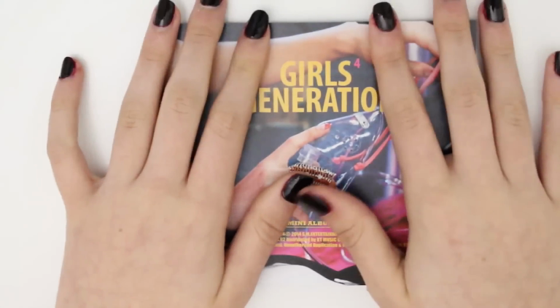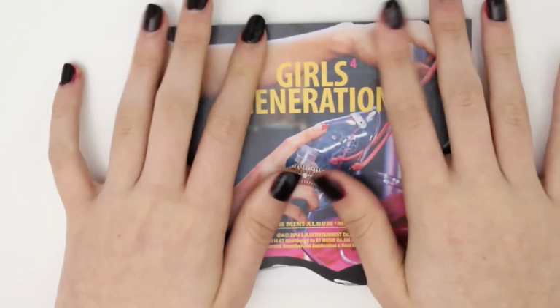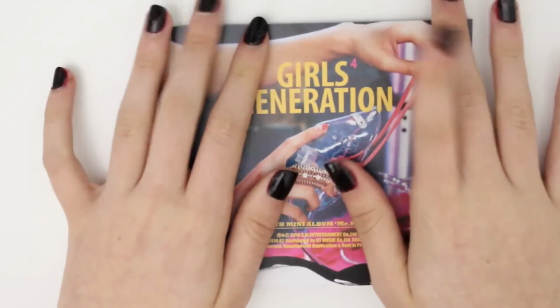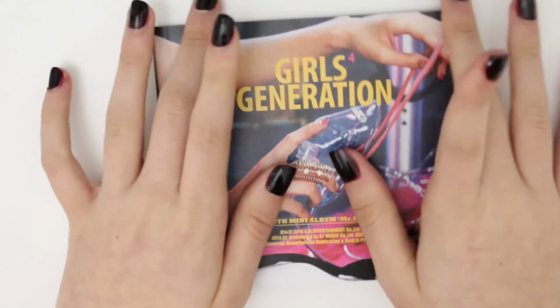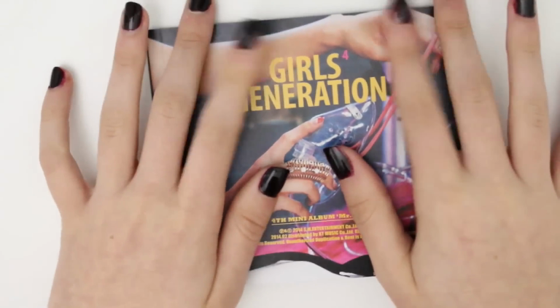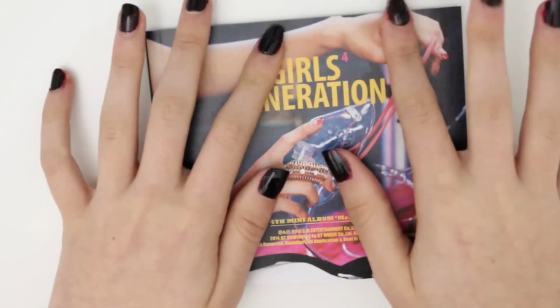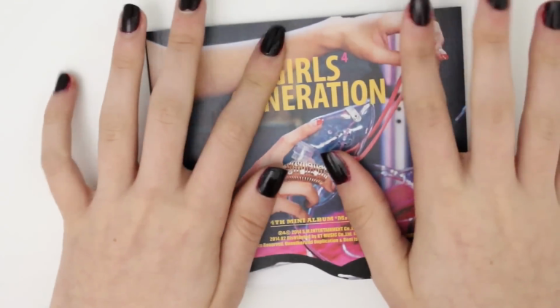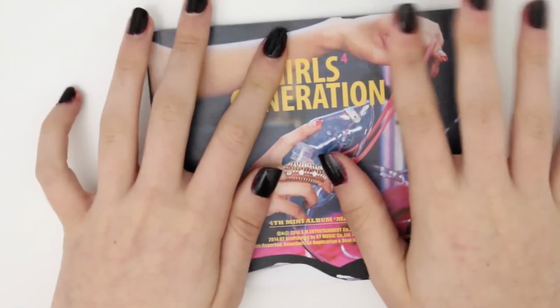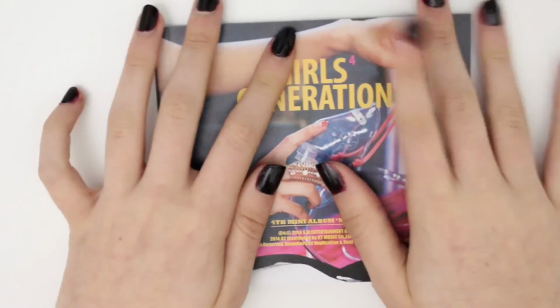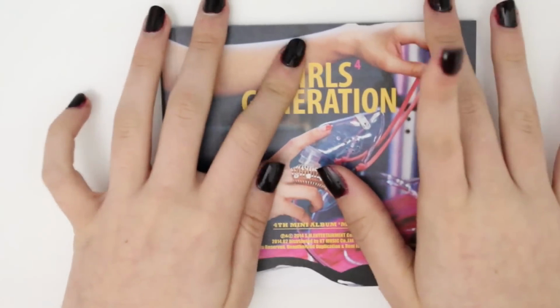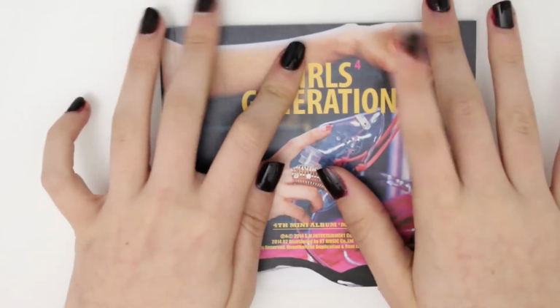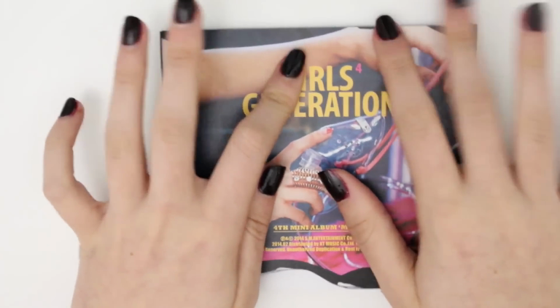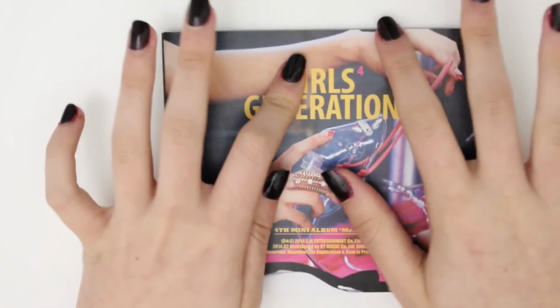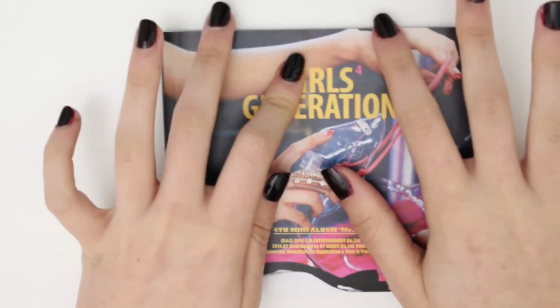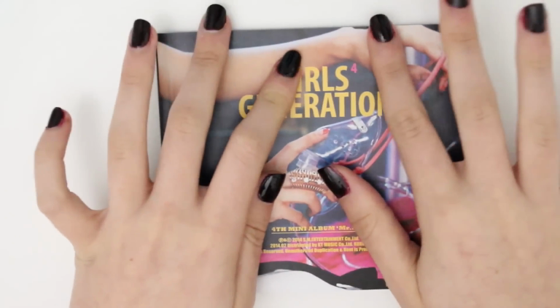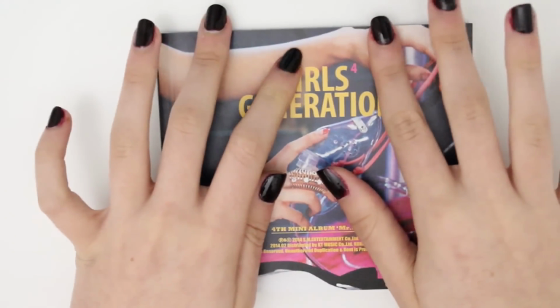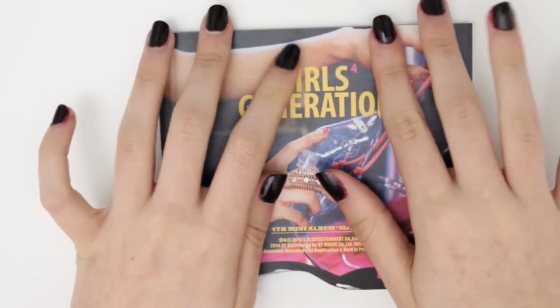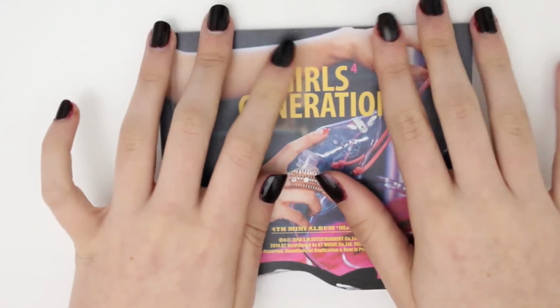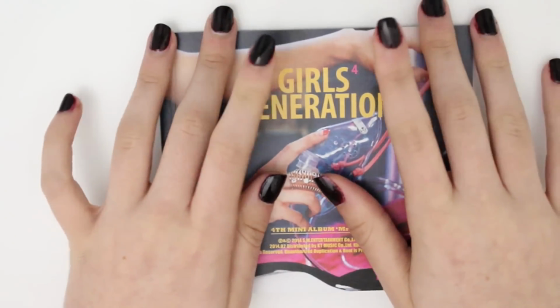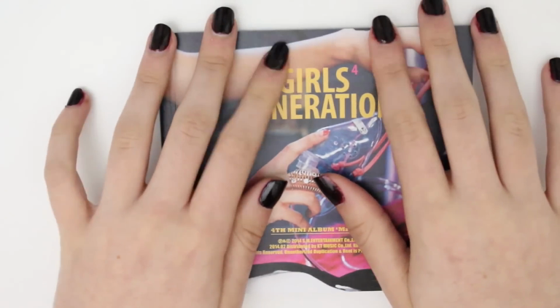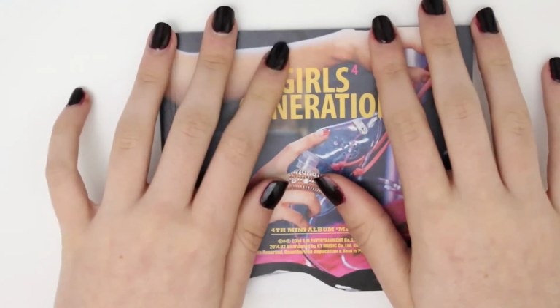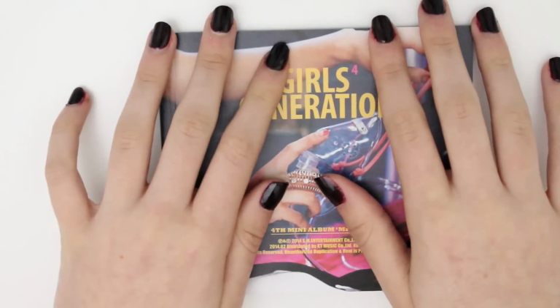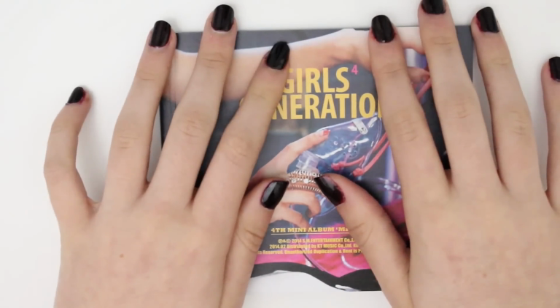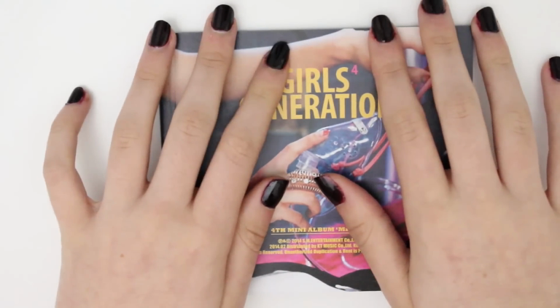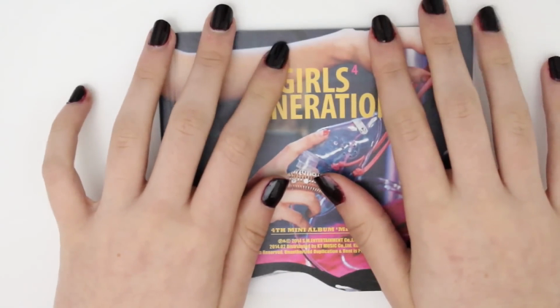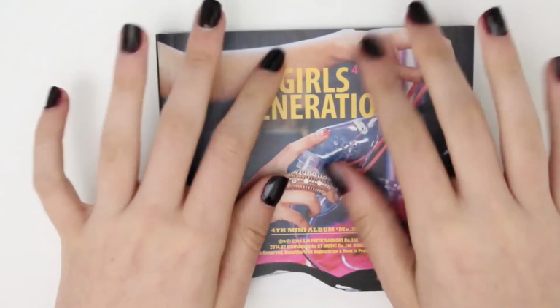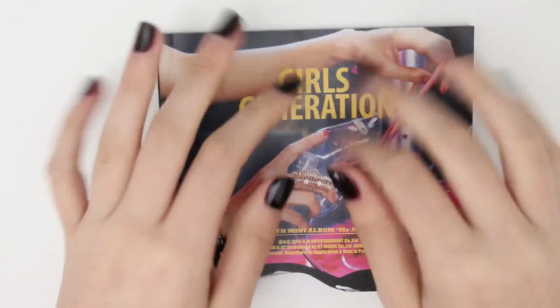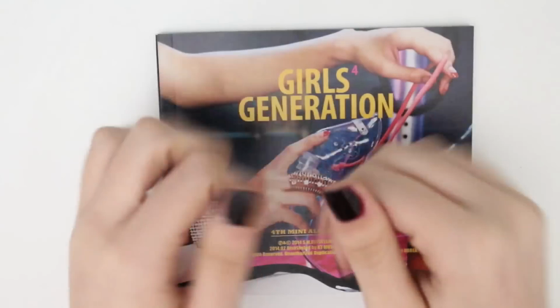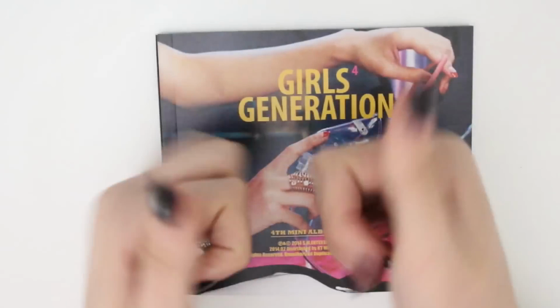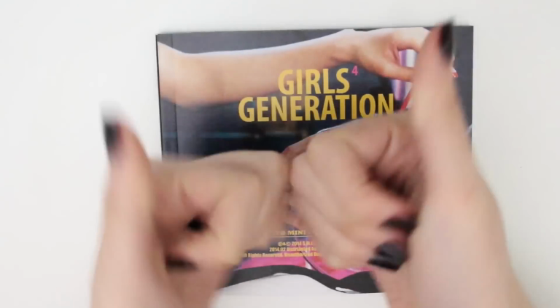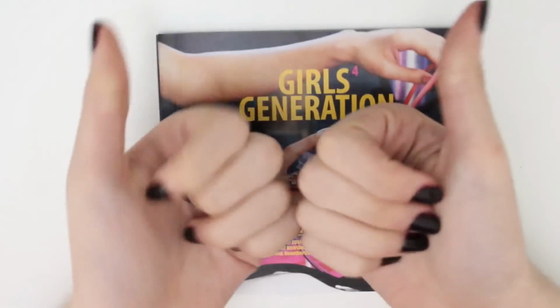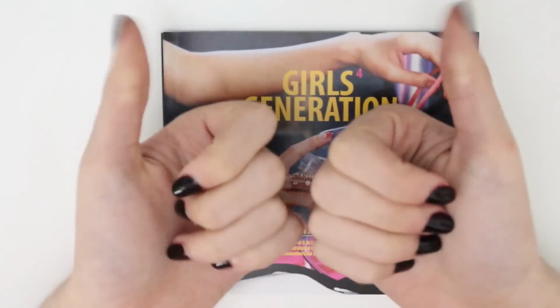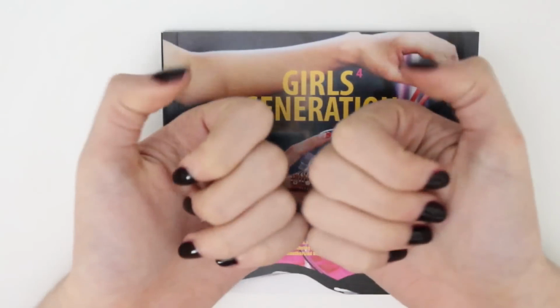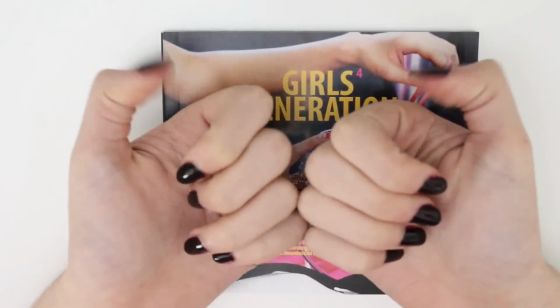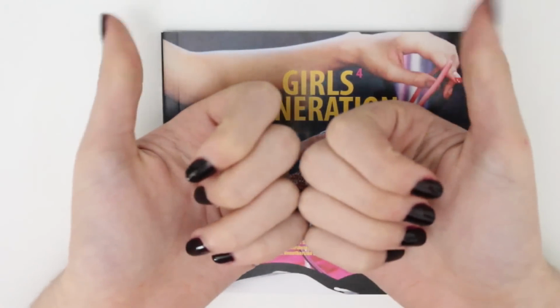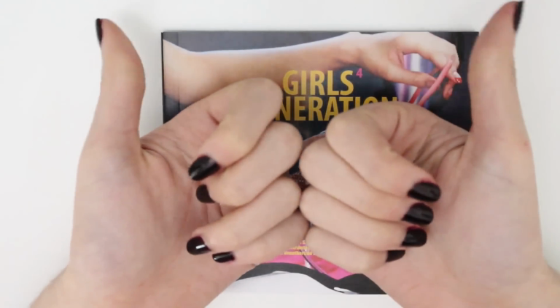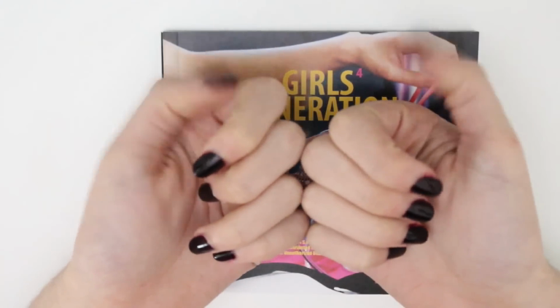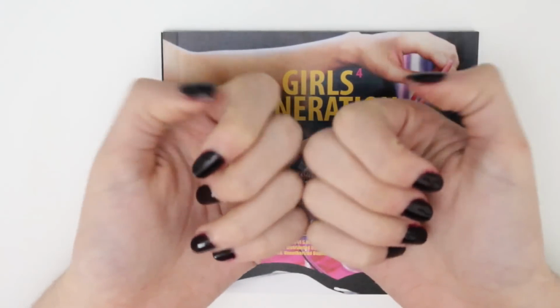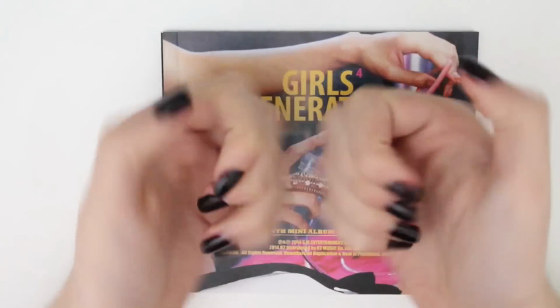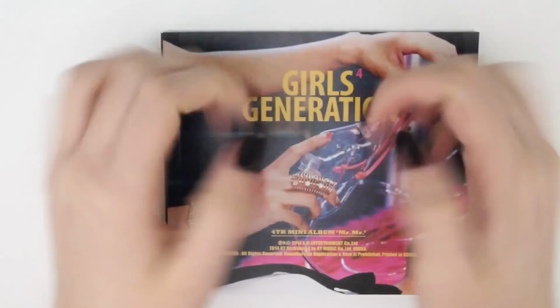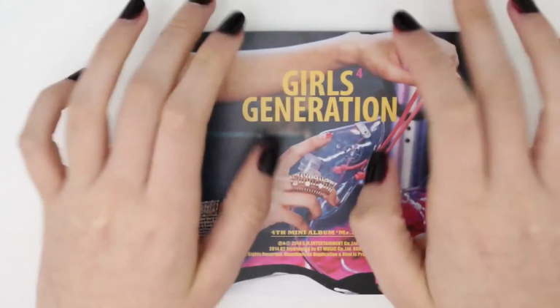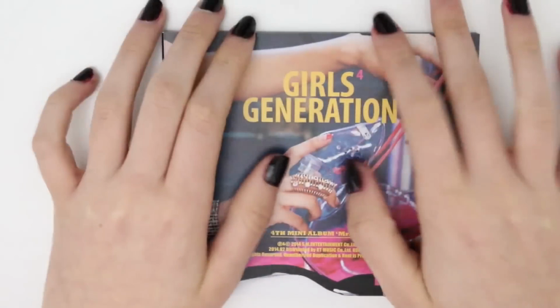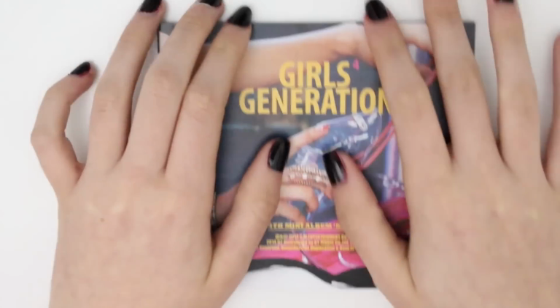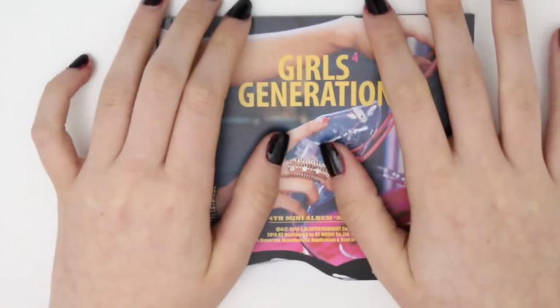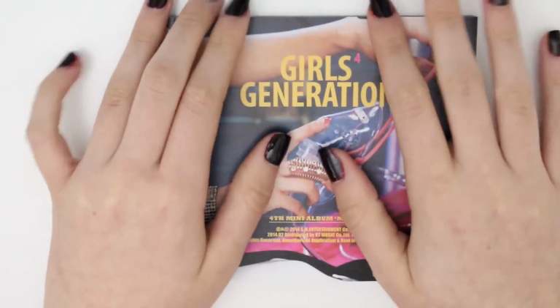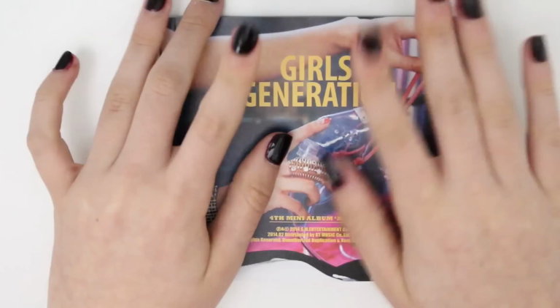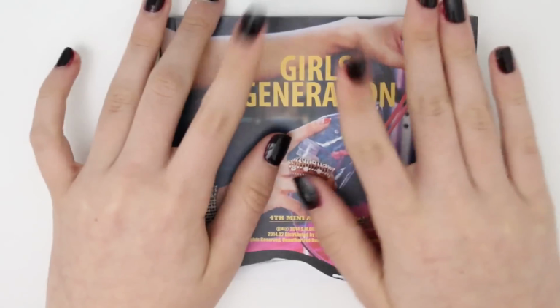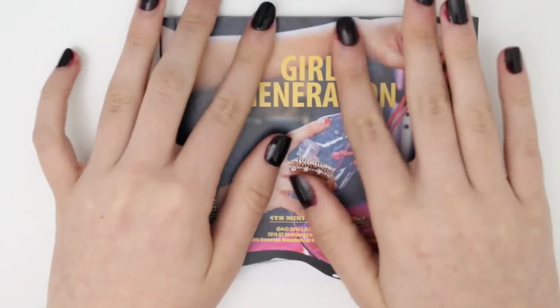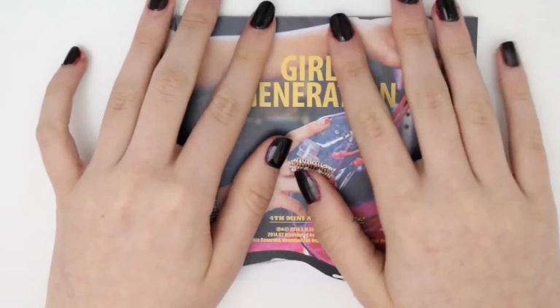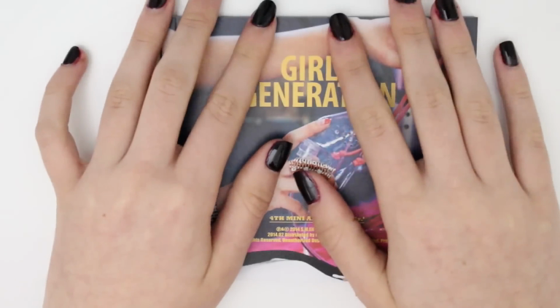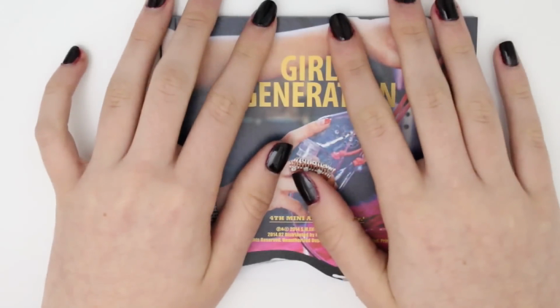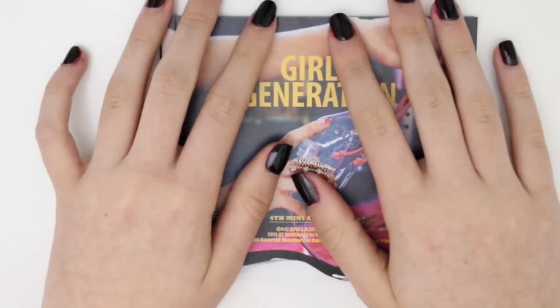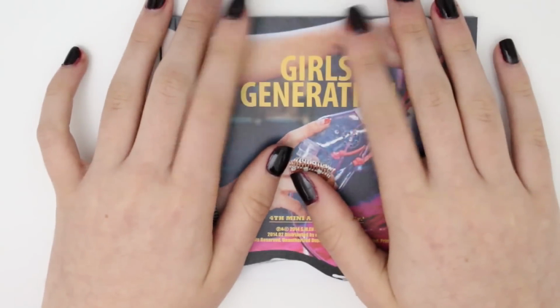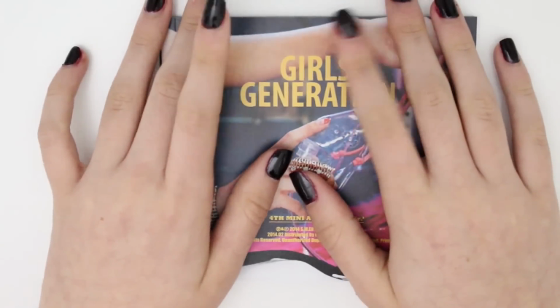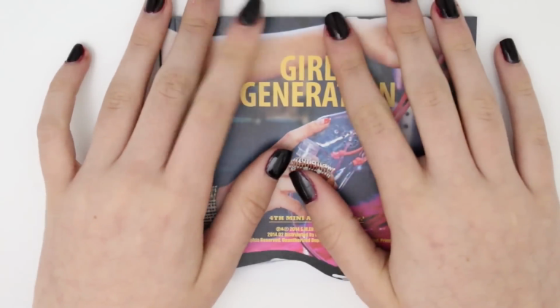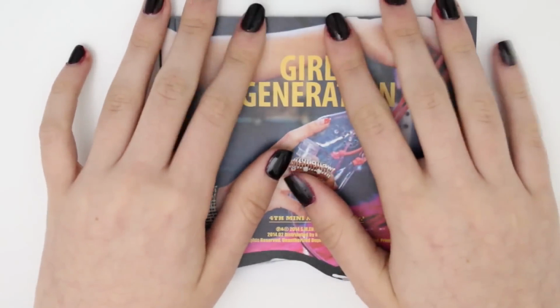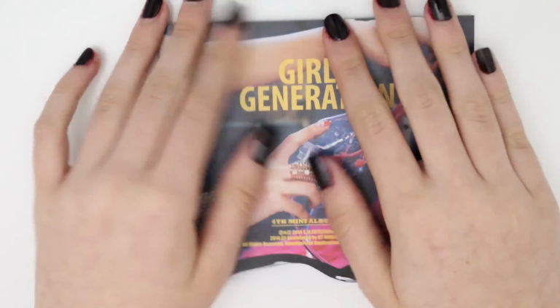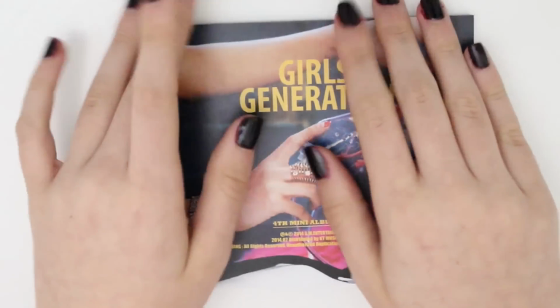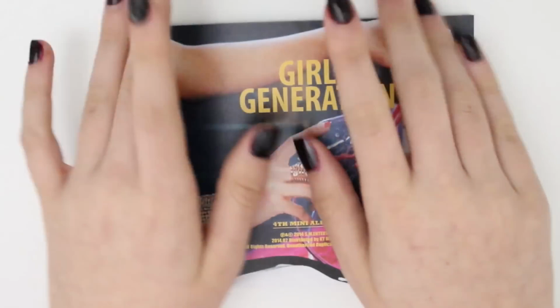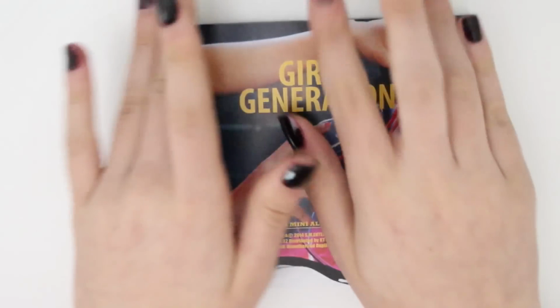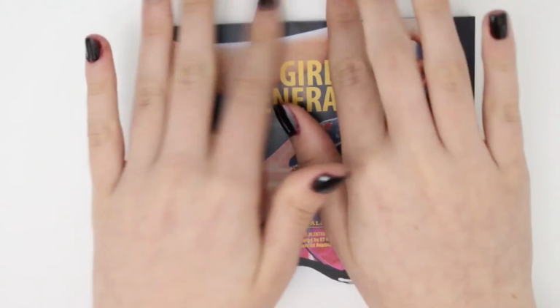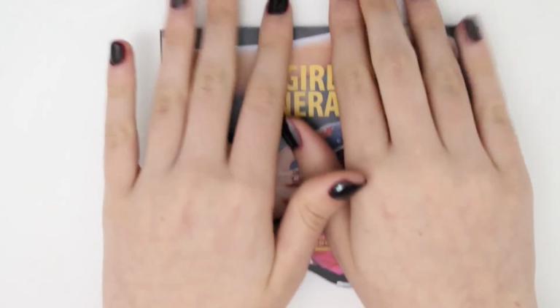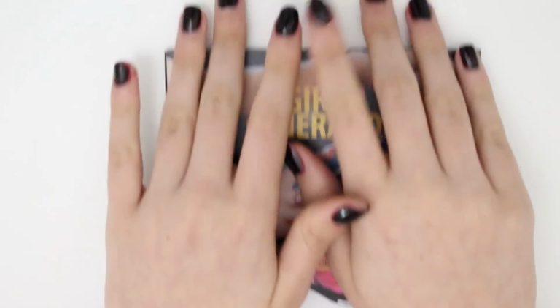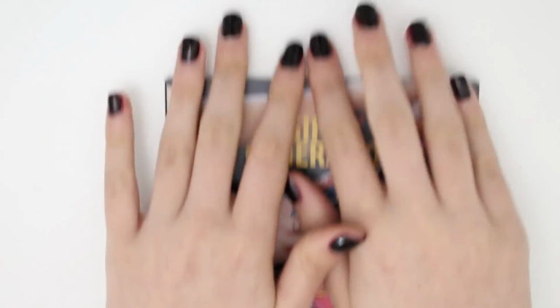That's it for this week's unboxing video. If you enjoyed, be sure to leave a thumbs up, subscribe for more, and leave a comment down below. Bye!